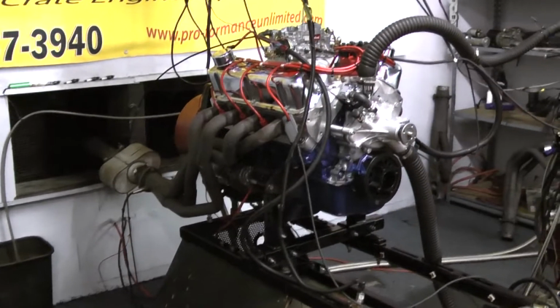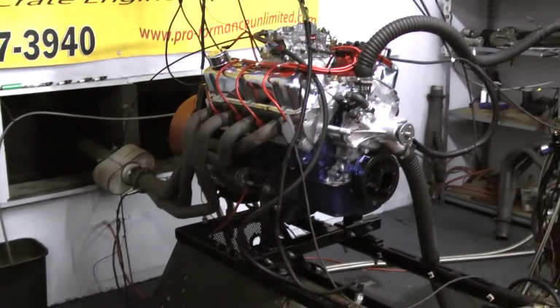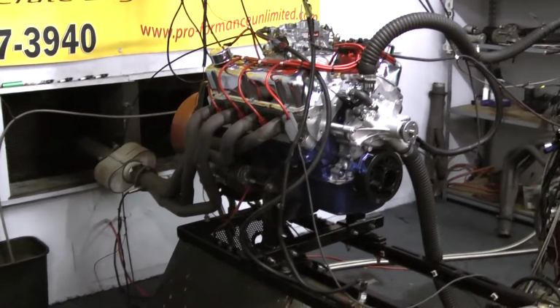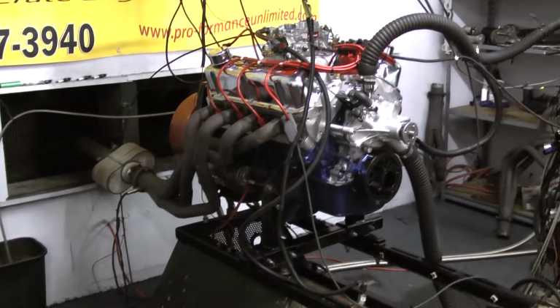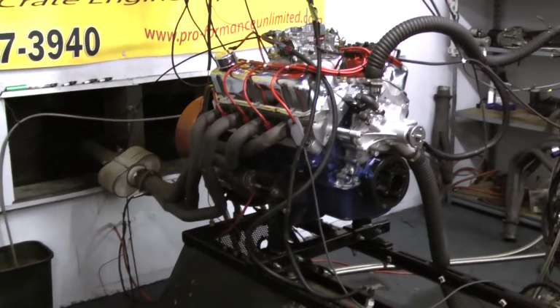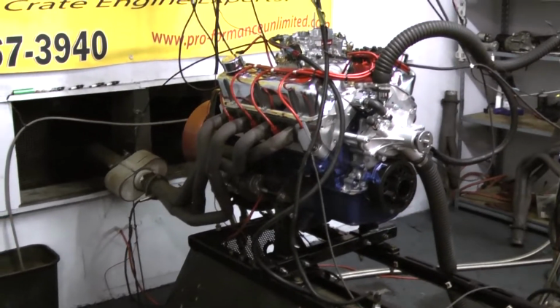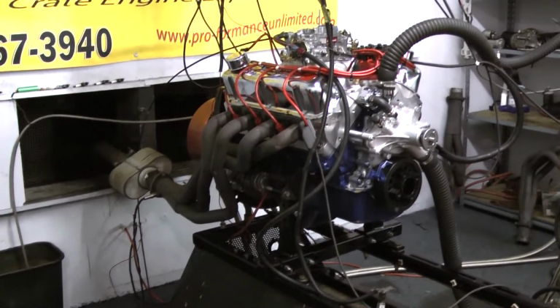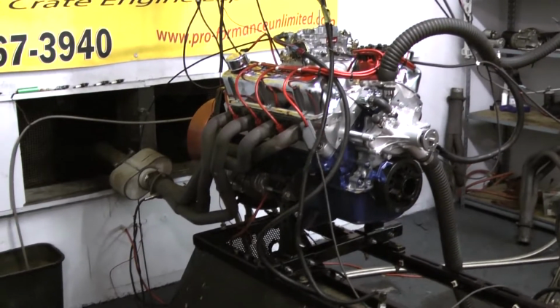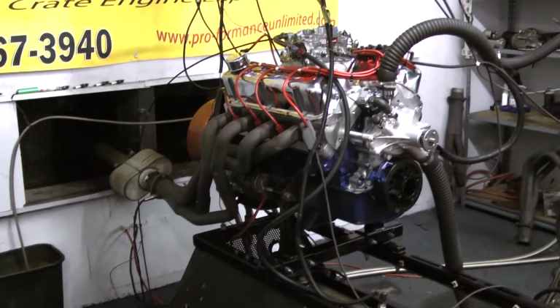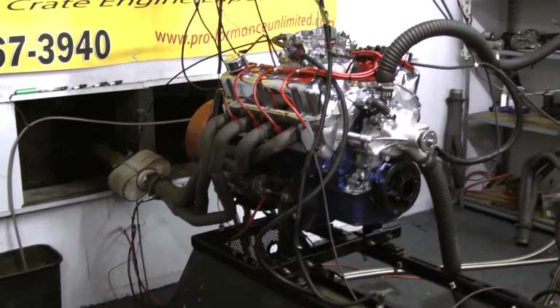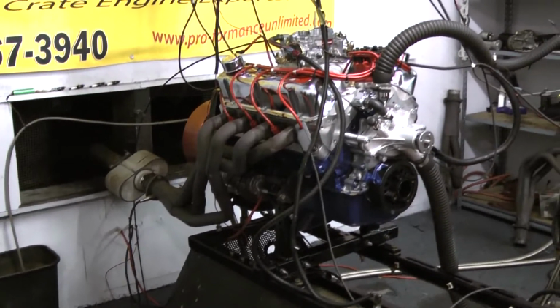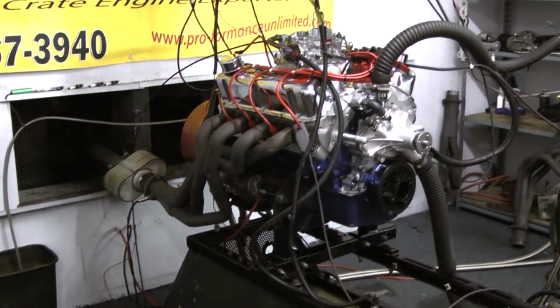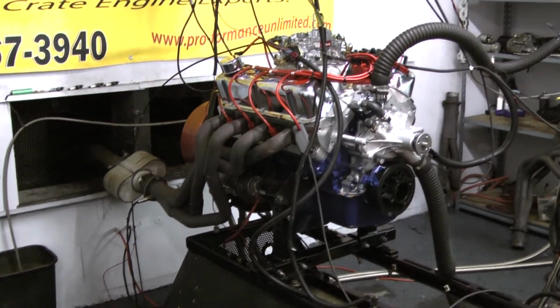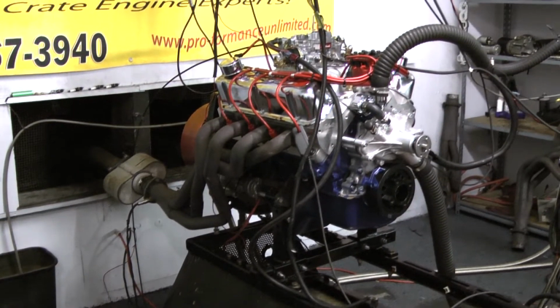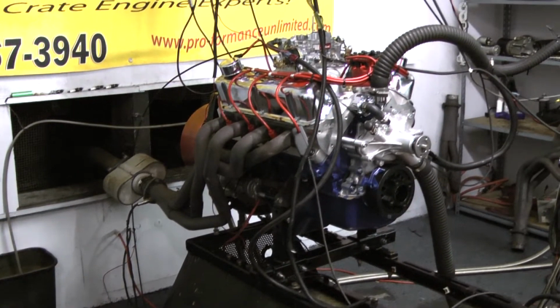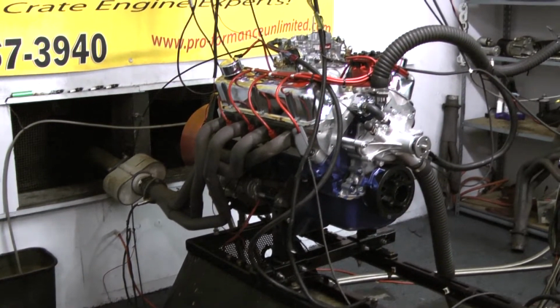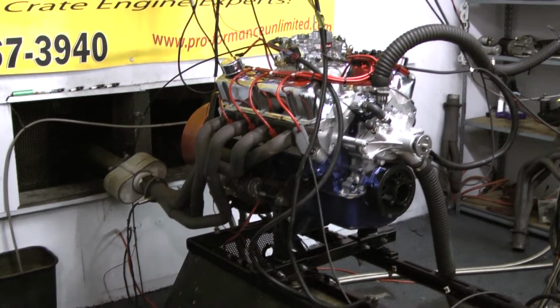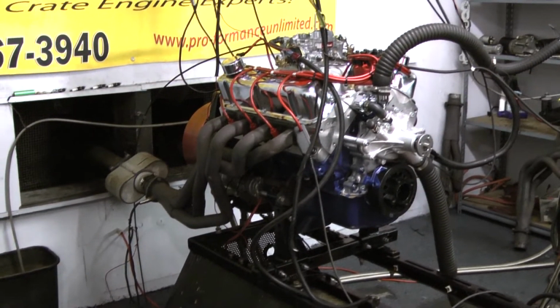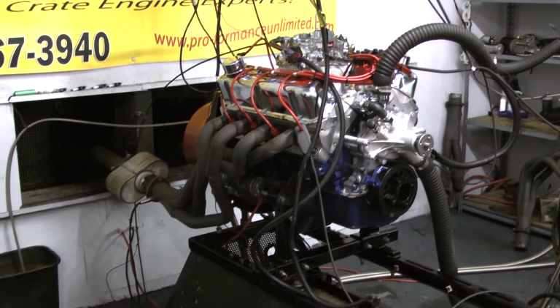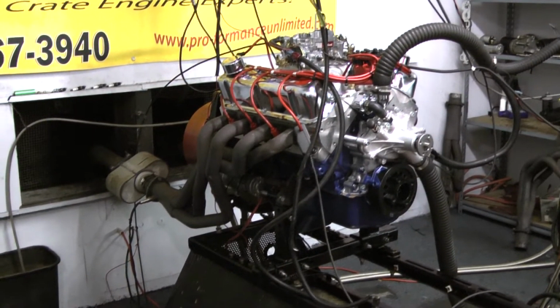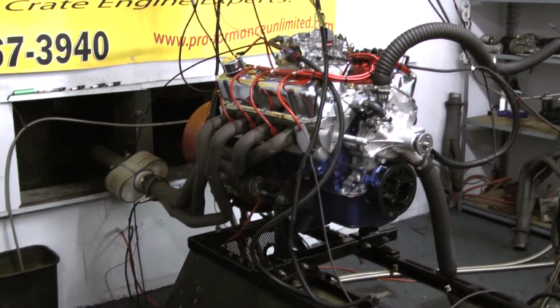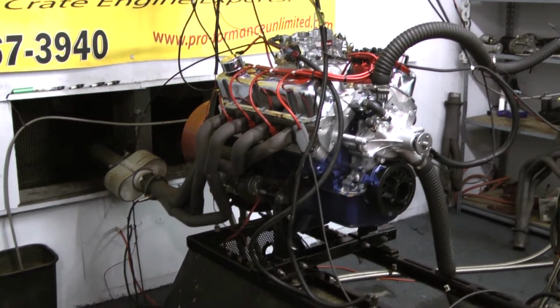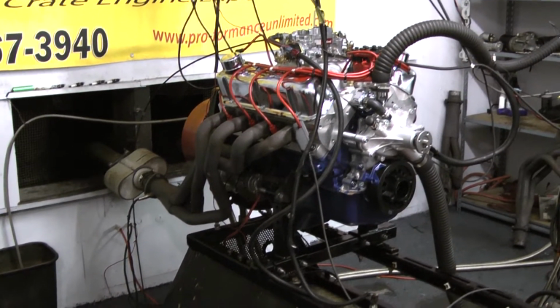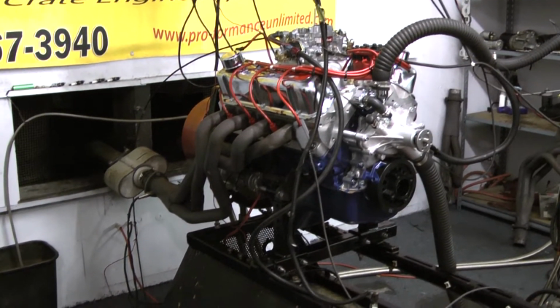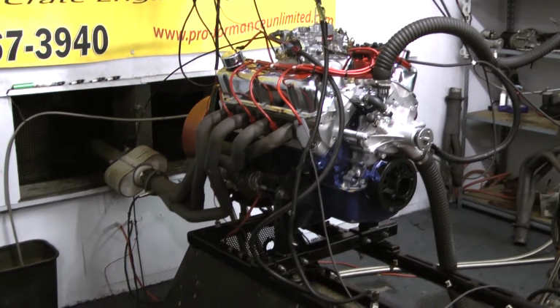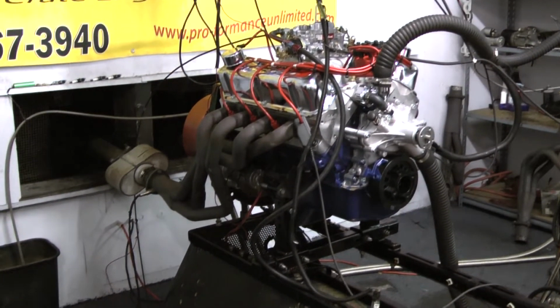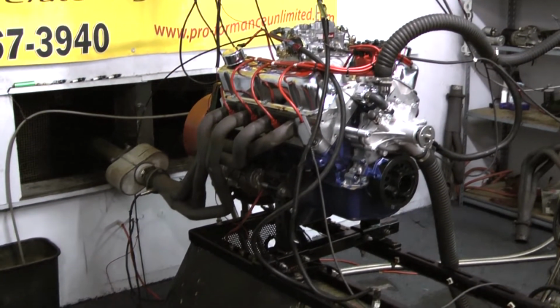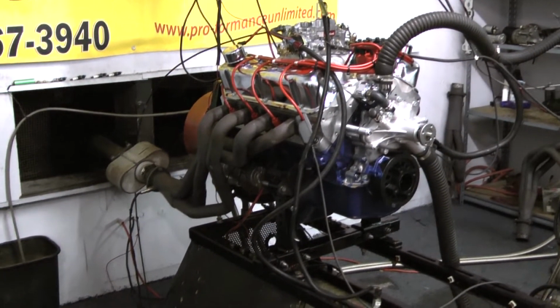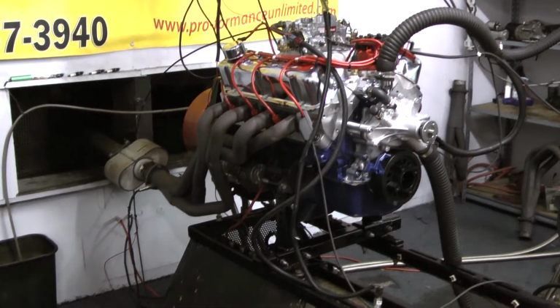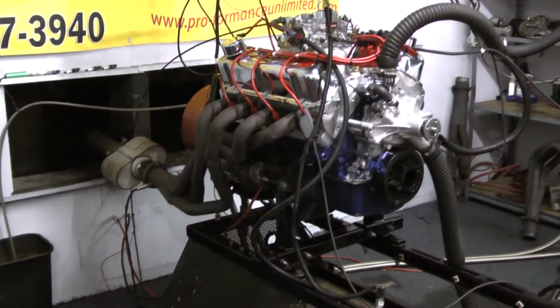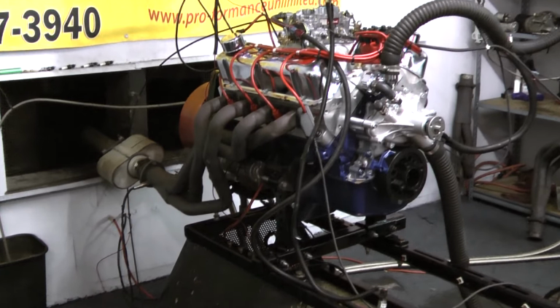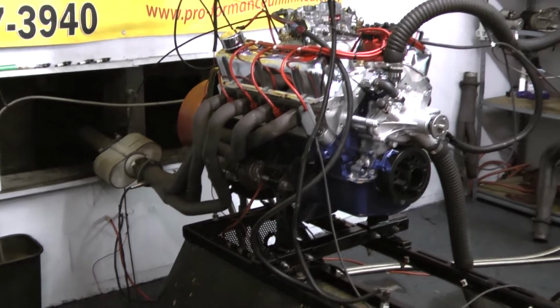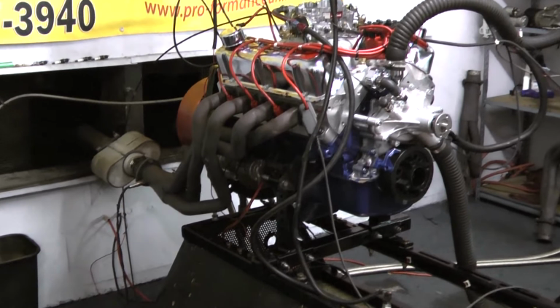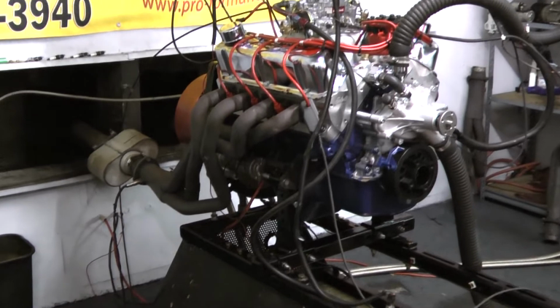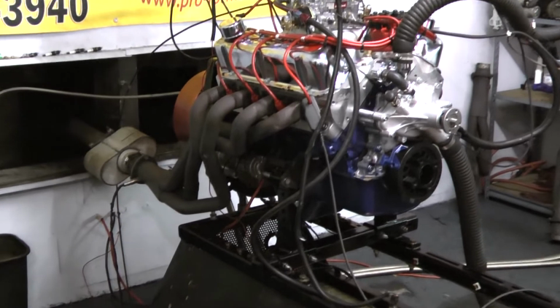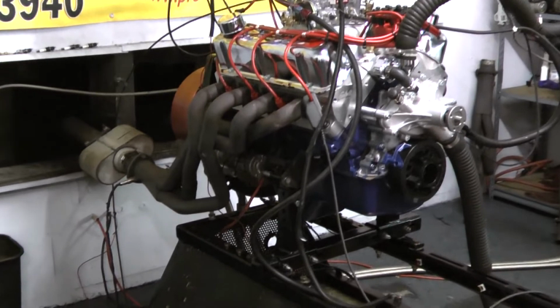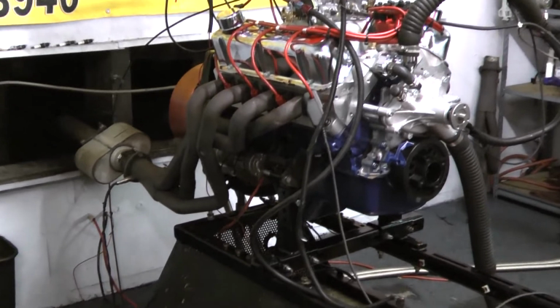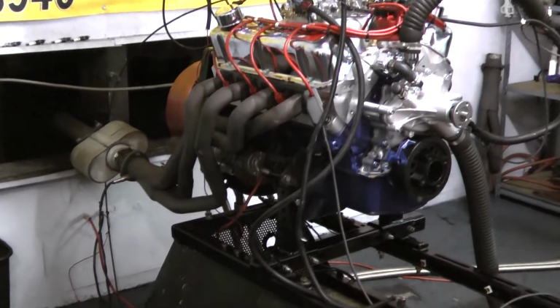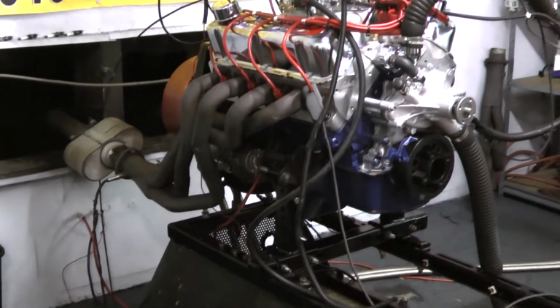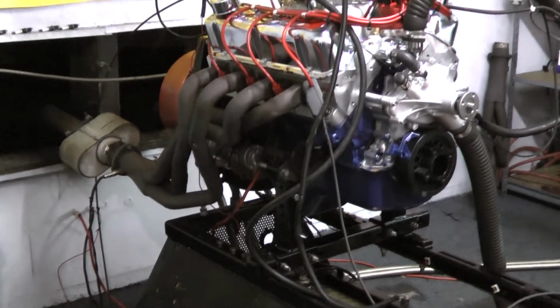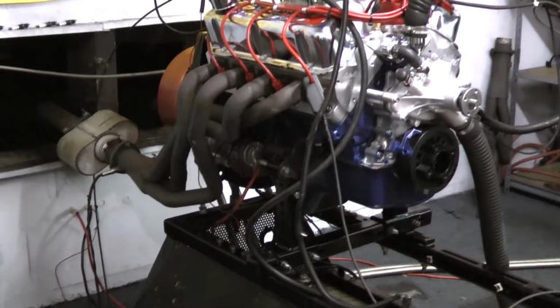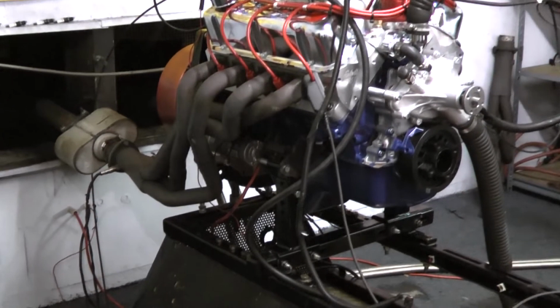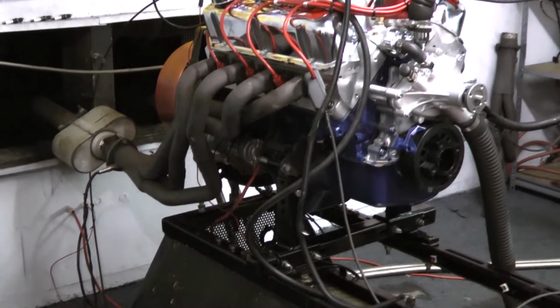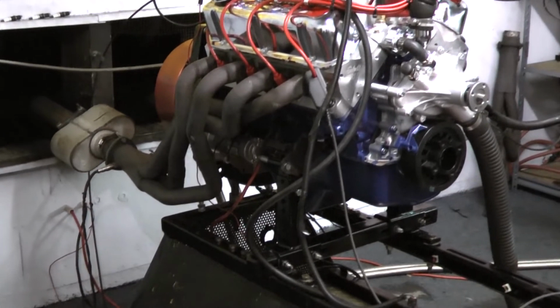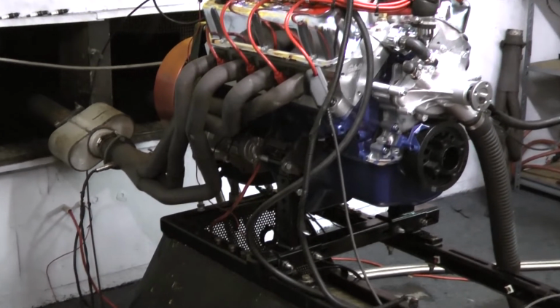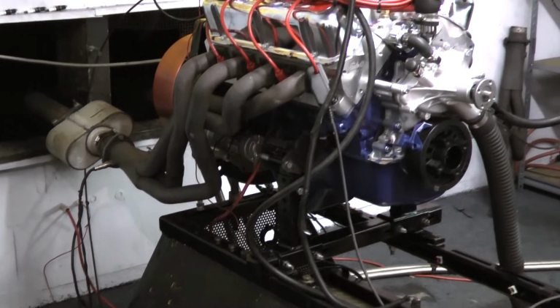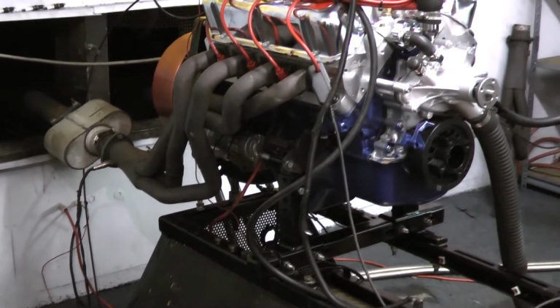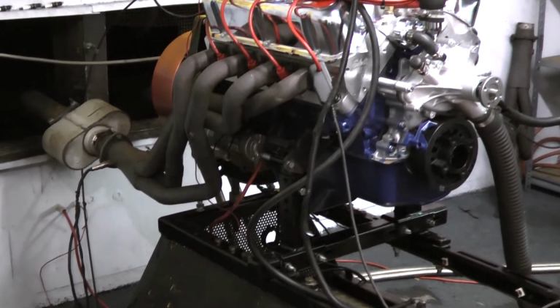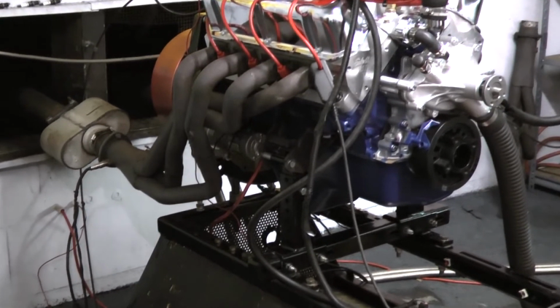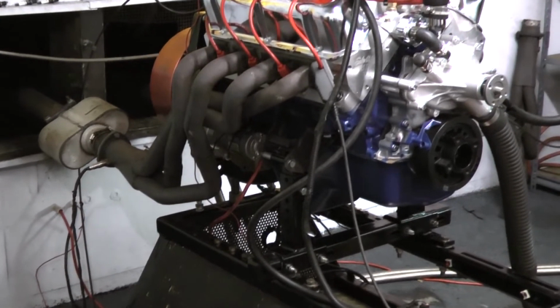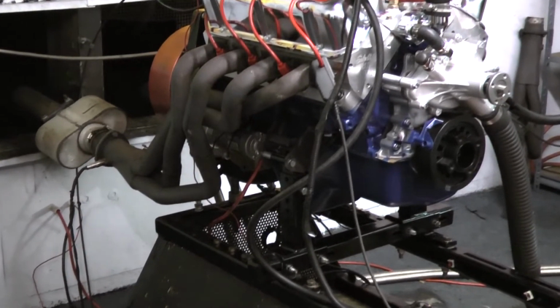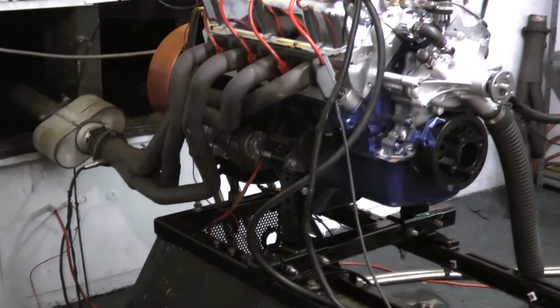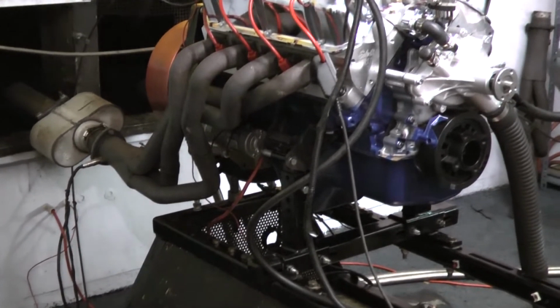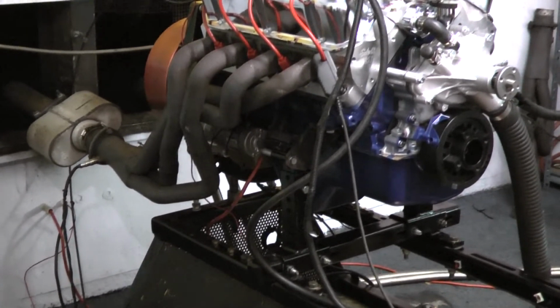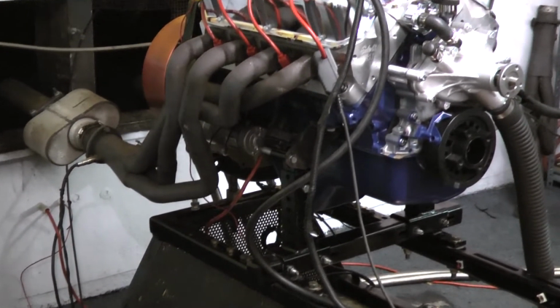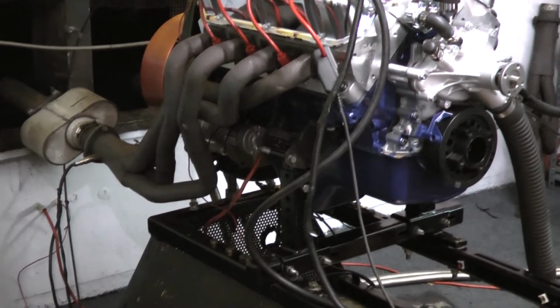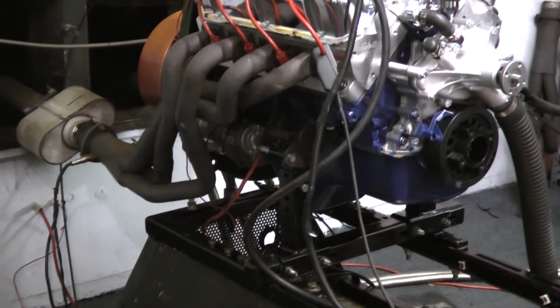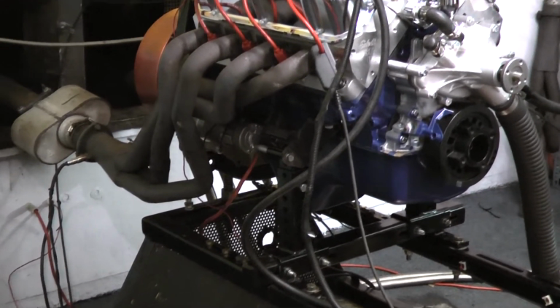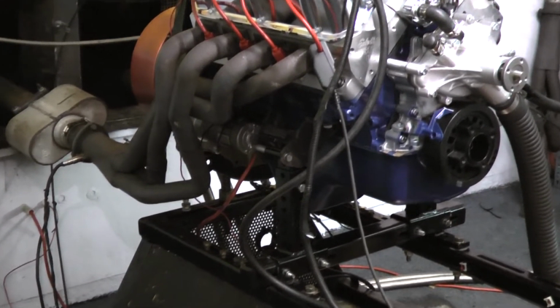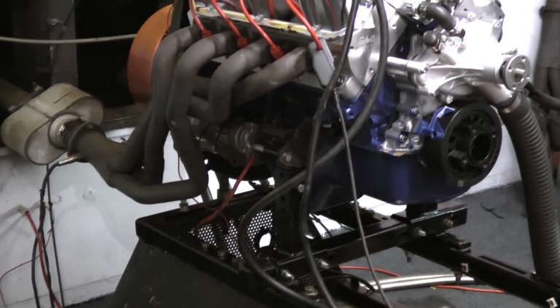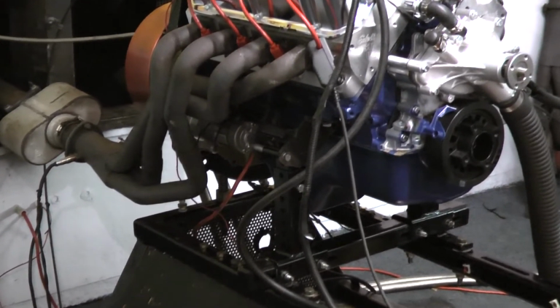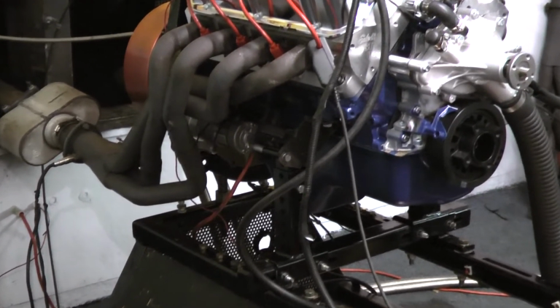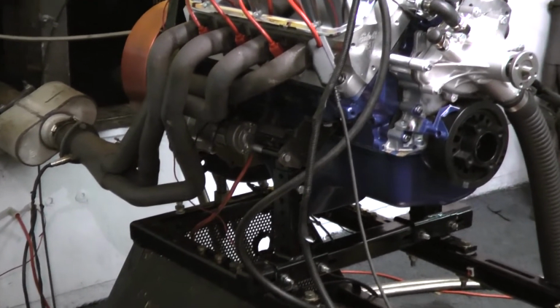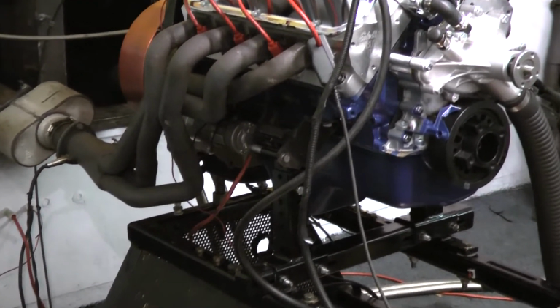We'll talk a little bit about the design of this motor. We start out with a late model 302 block, and we do the 347 Stroker rotating assembly.